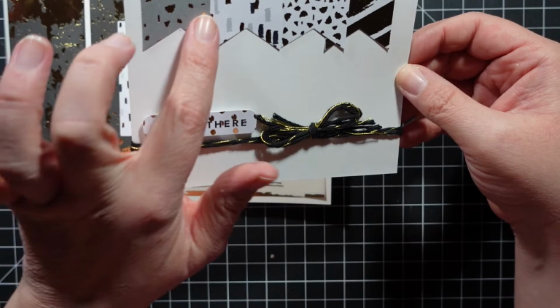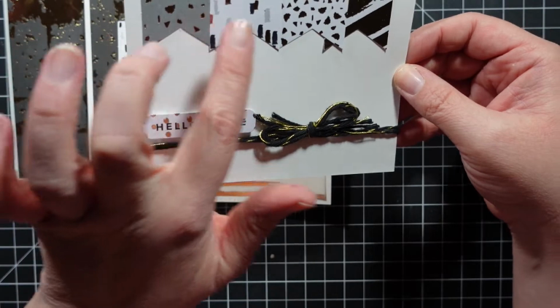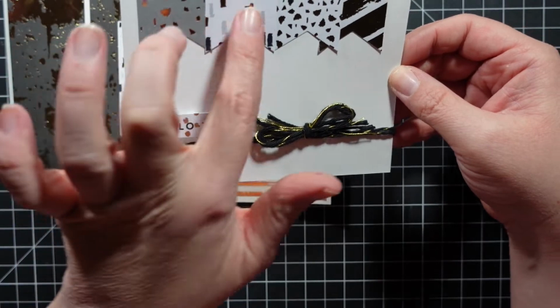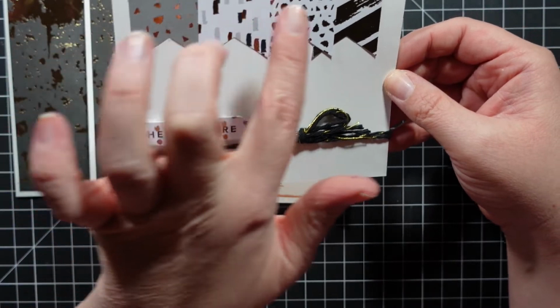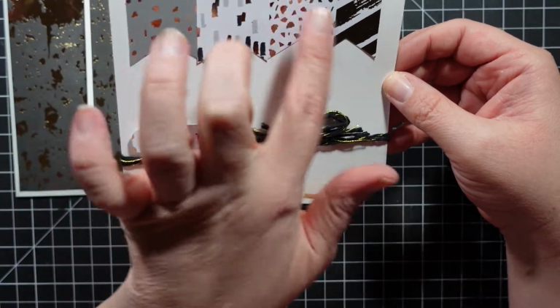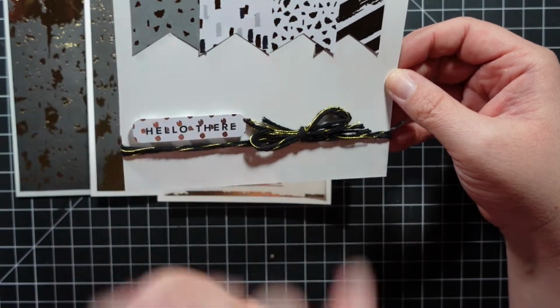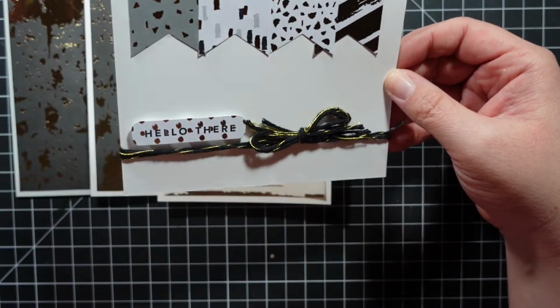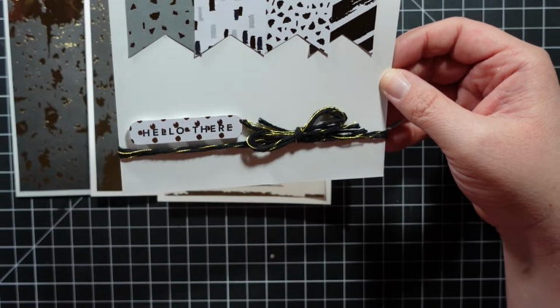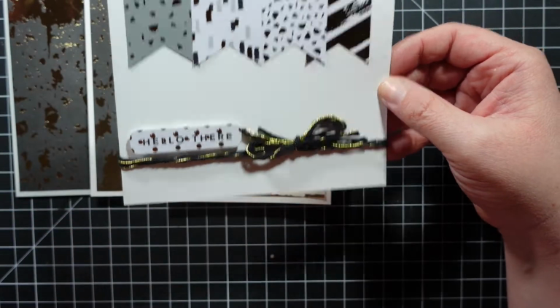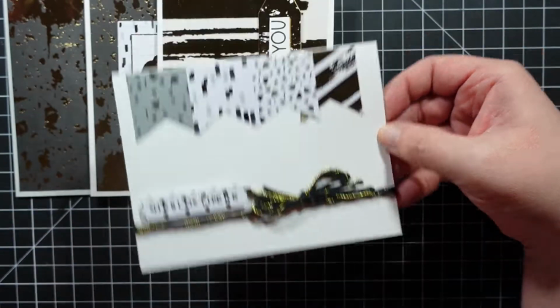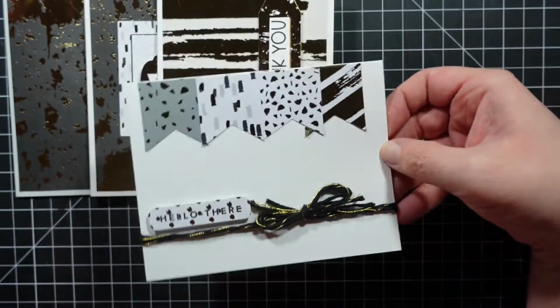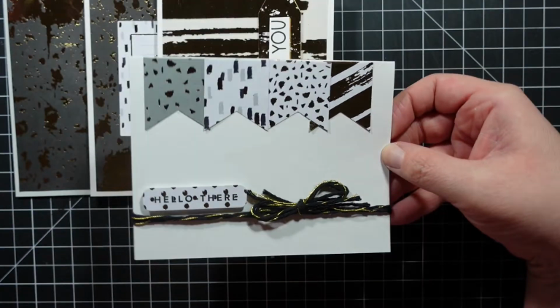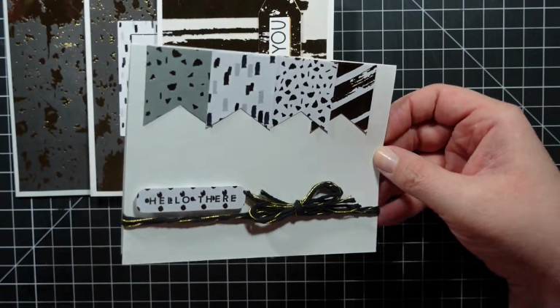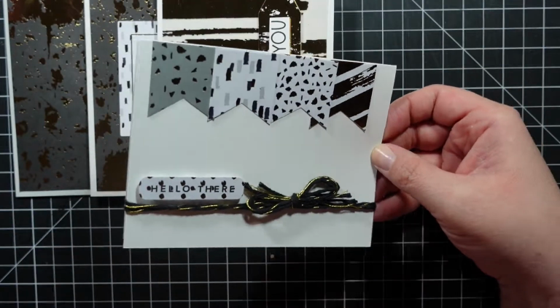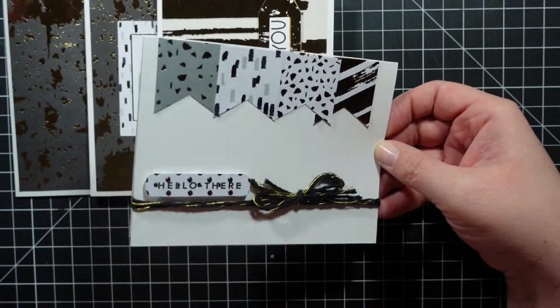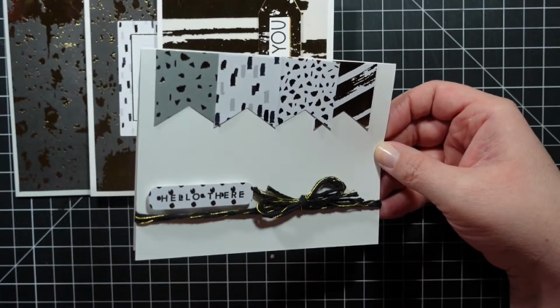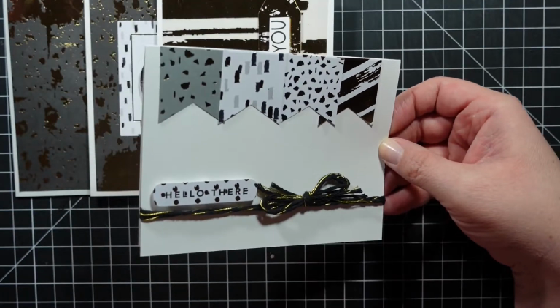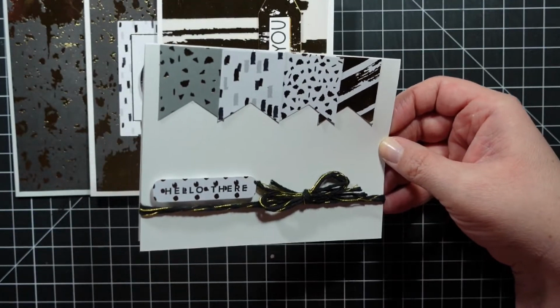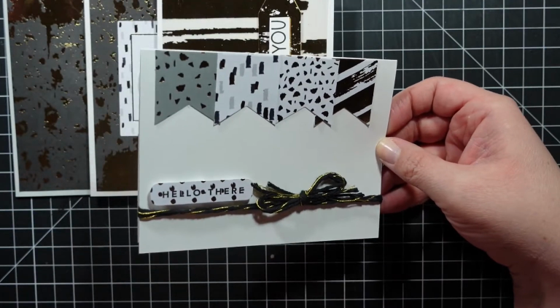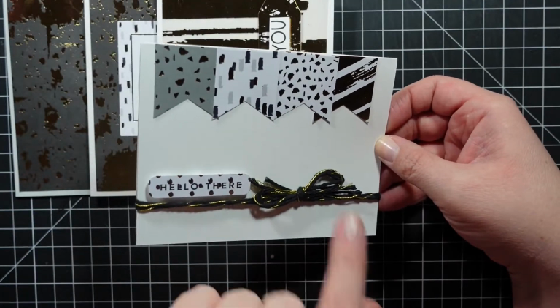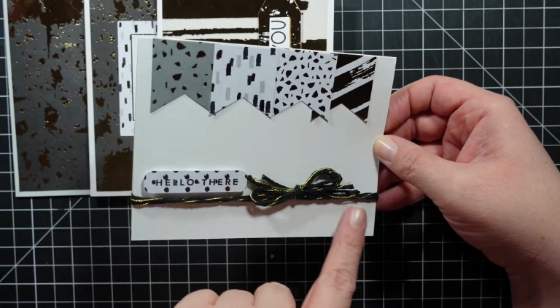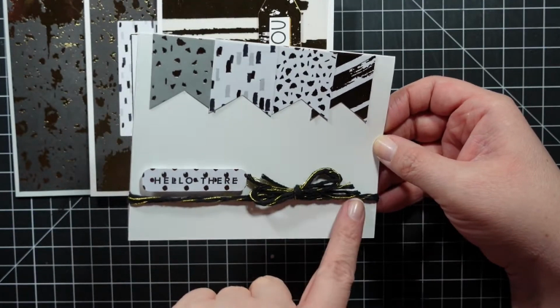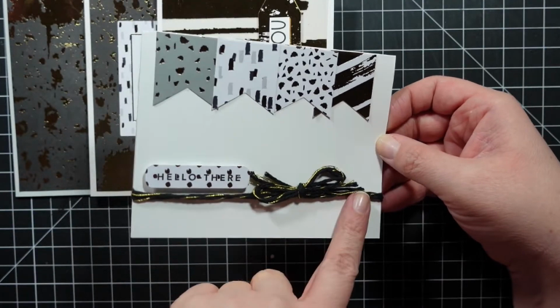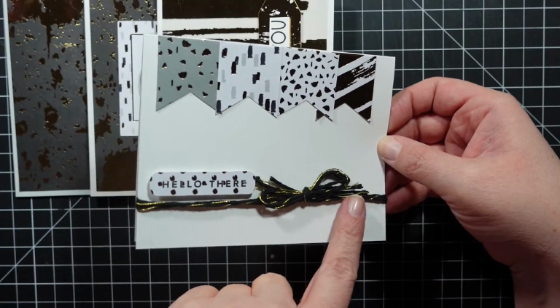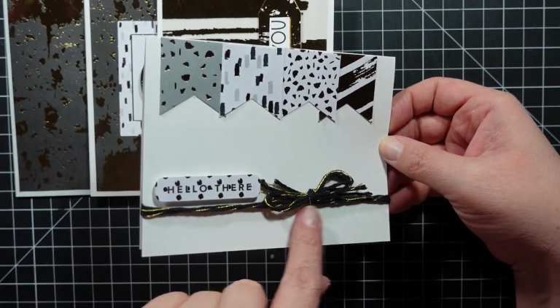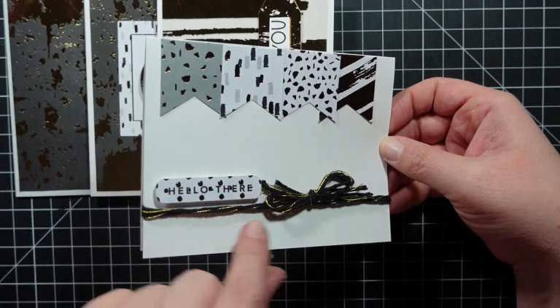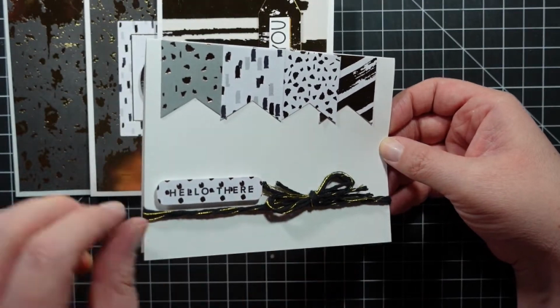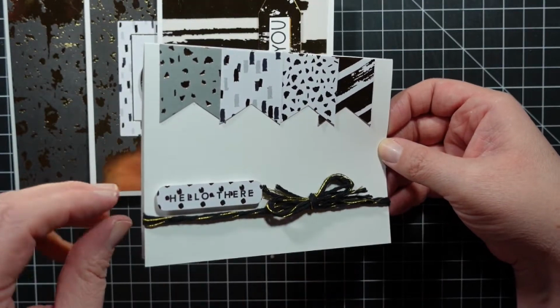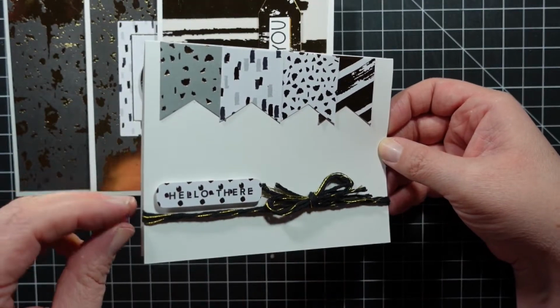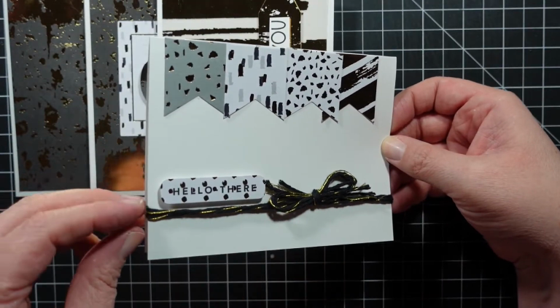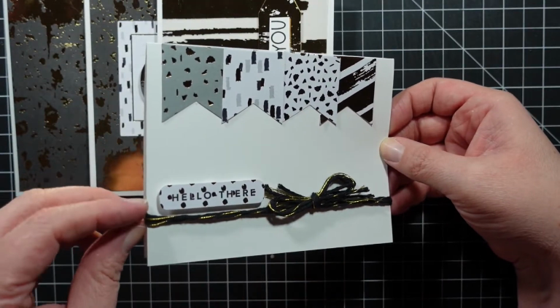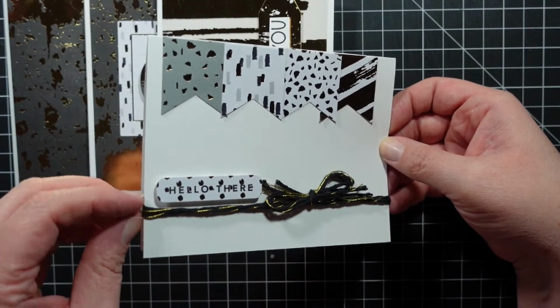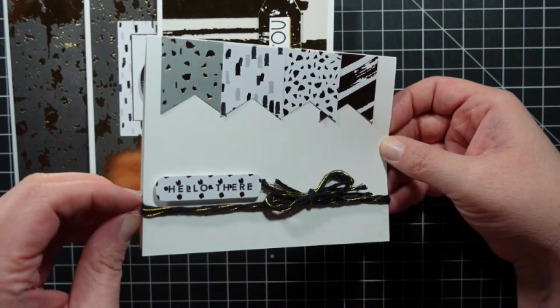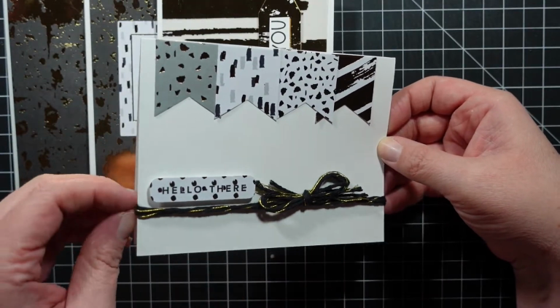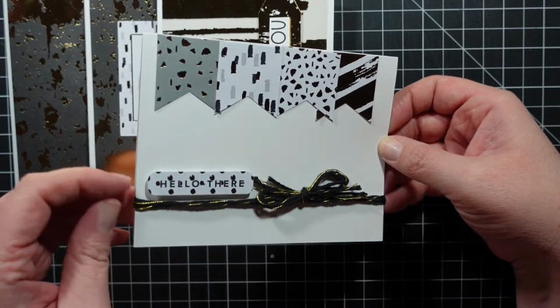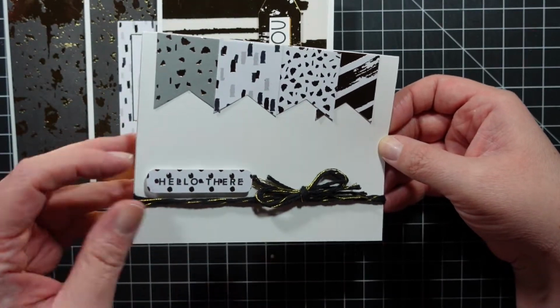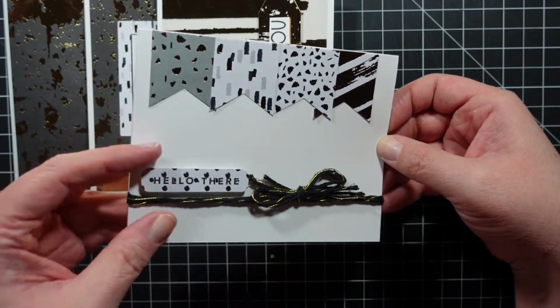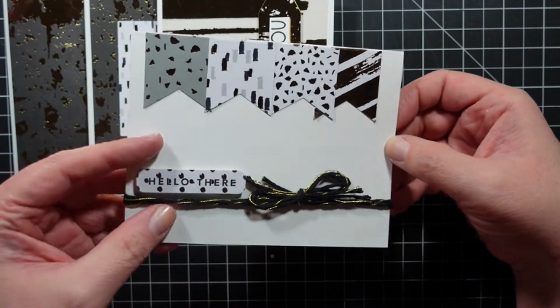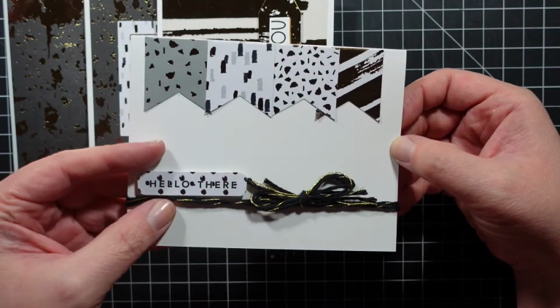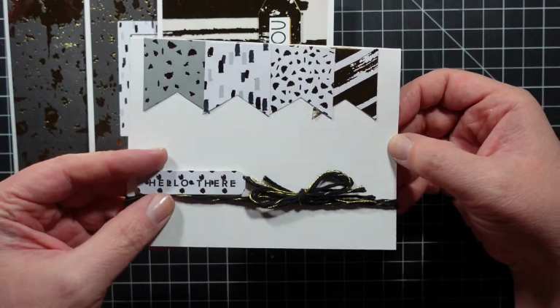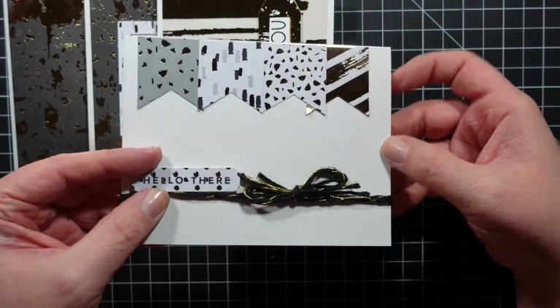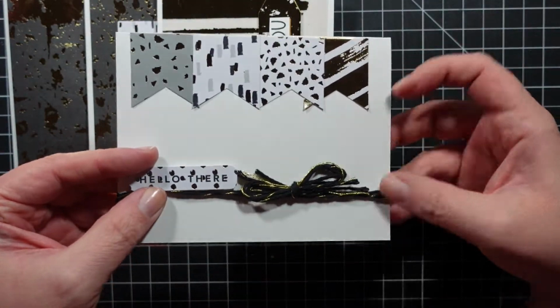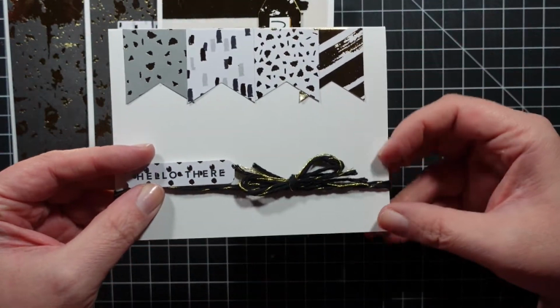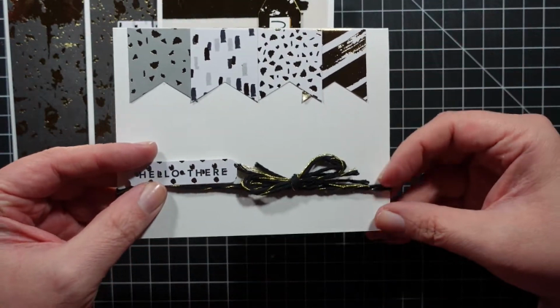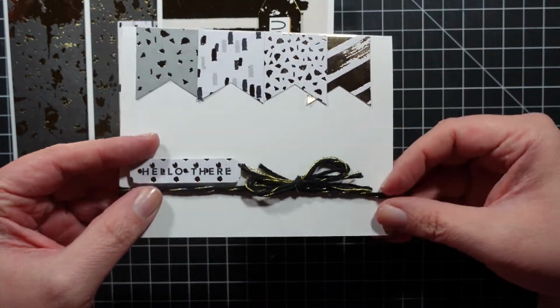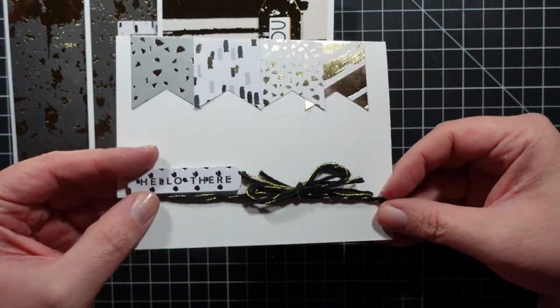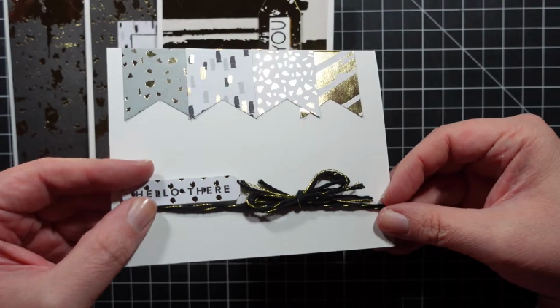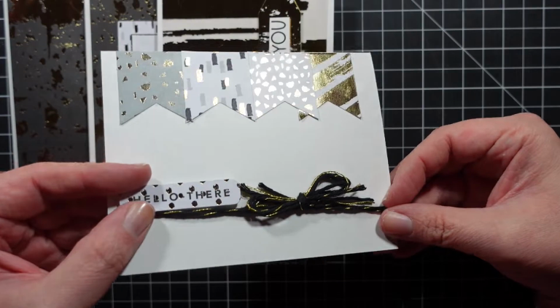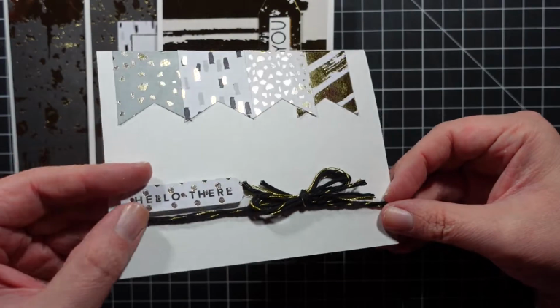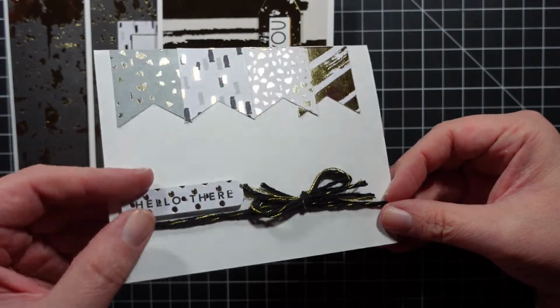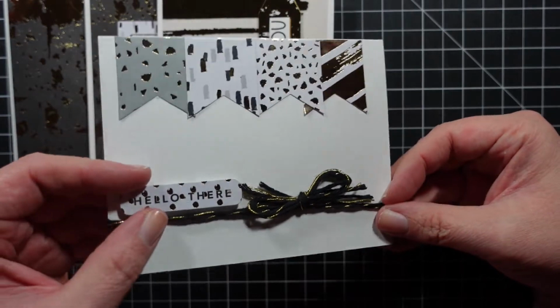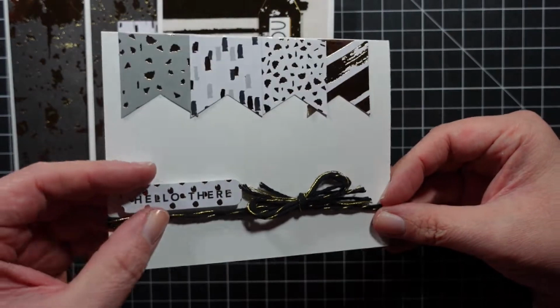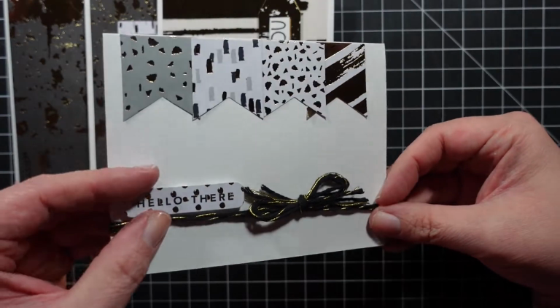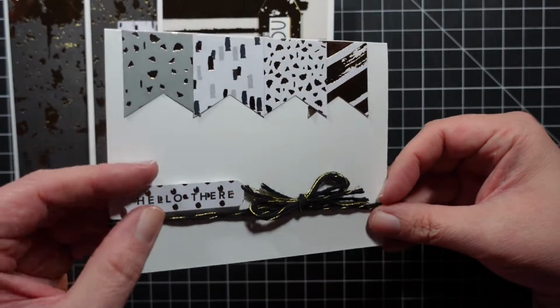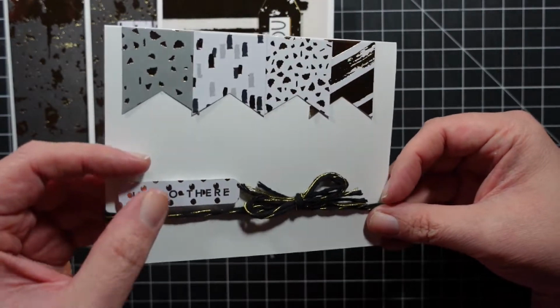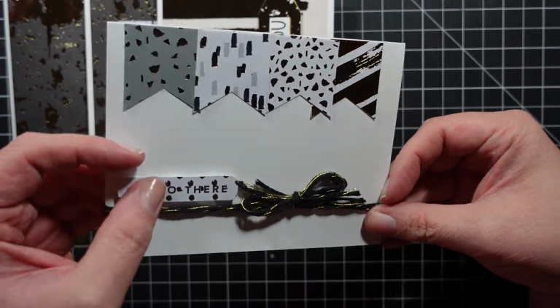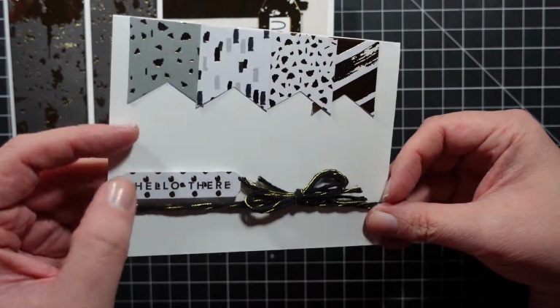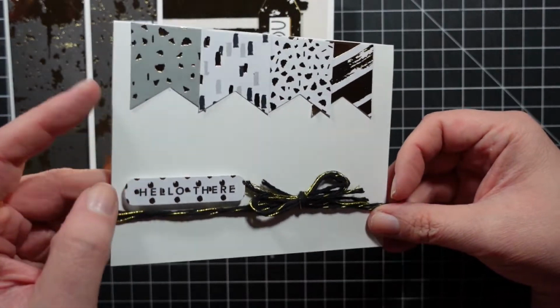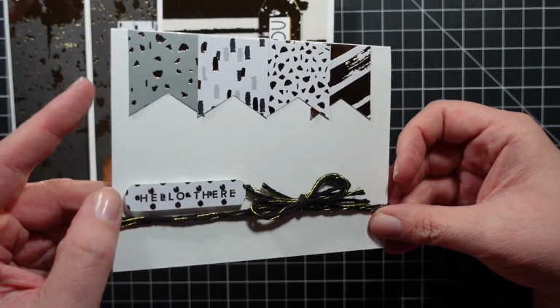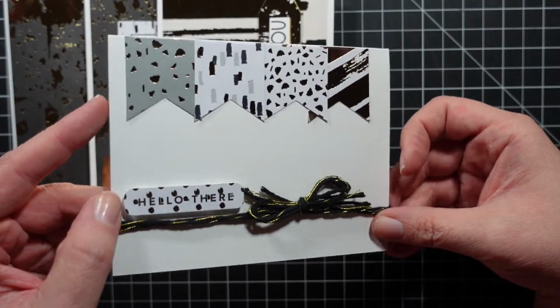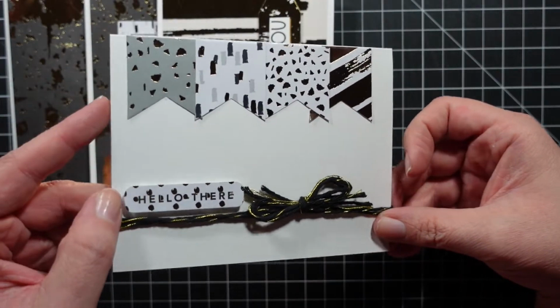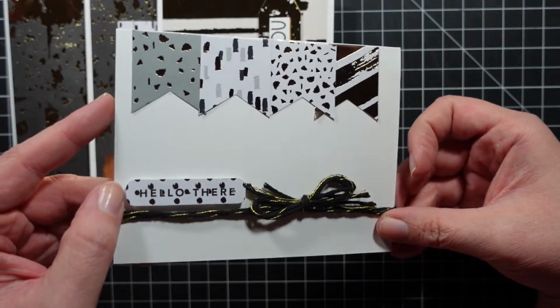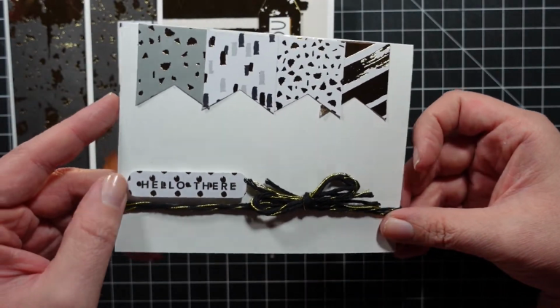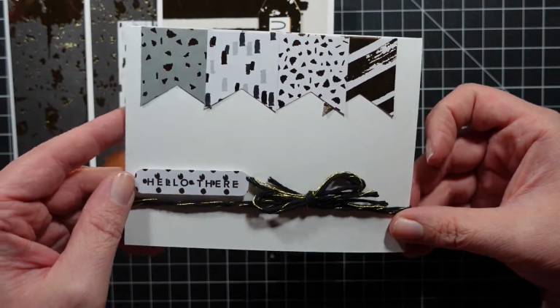This one I think is pretty cute. I used the little banner pieces, then I tied some of the black twine and then did 'hello there' - popped it up.